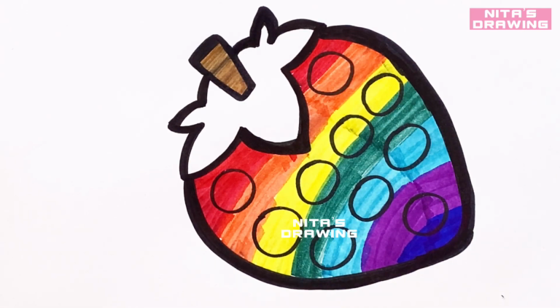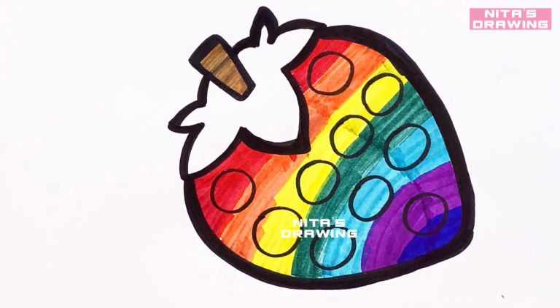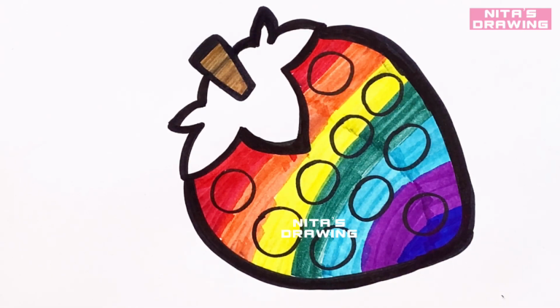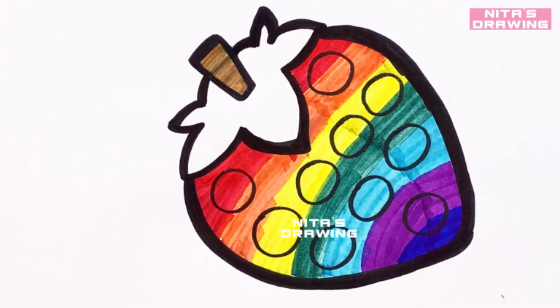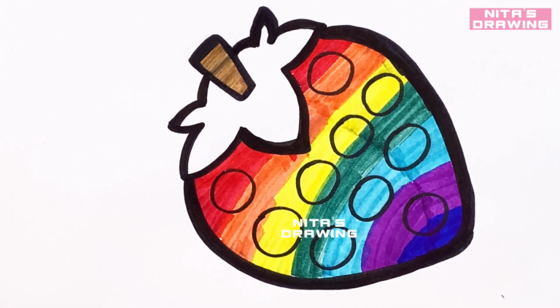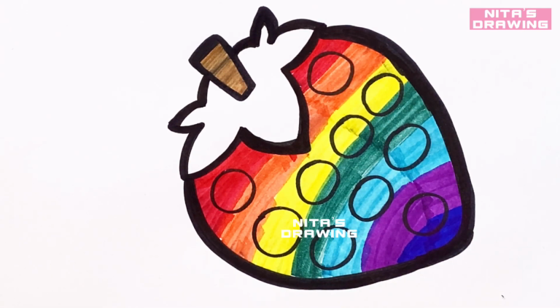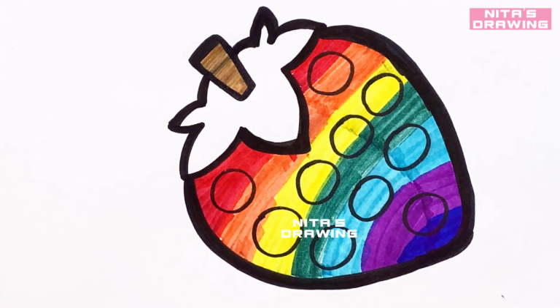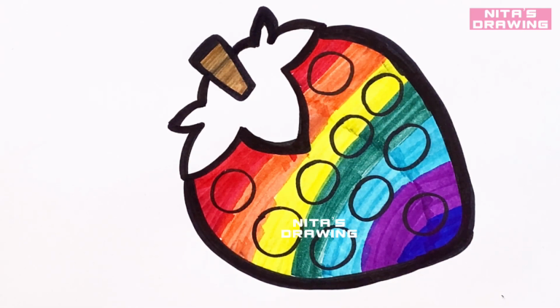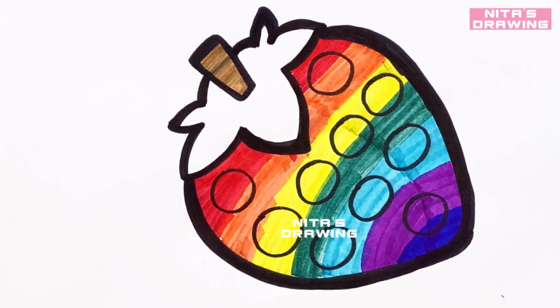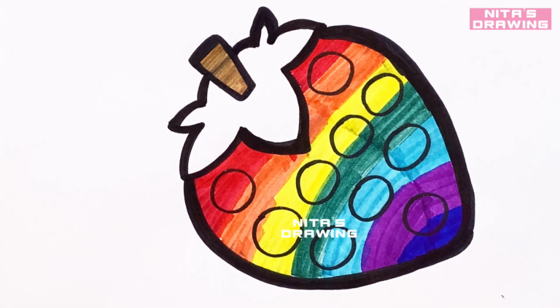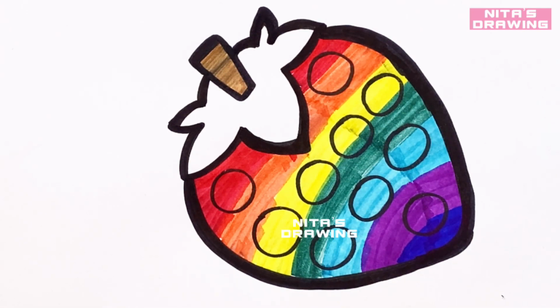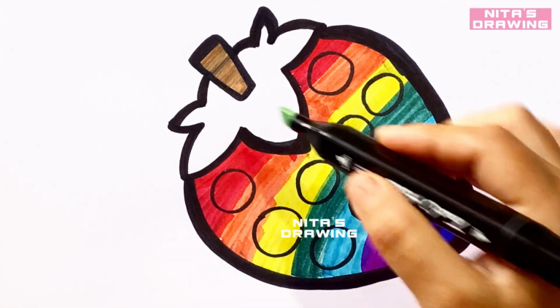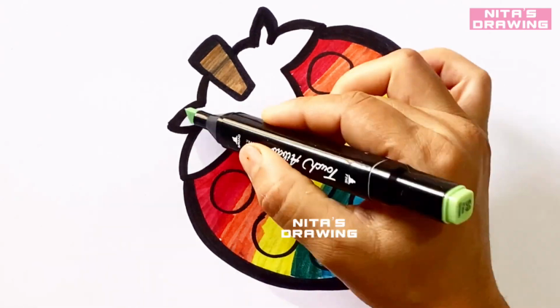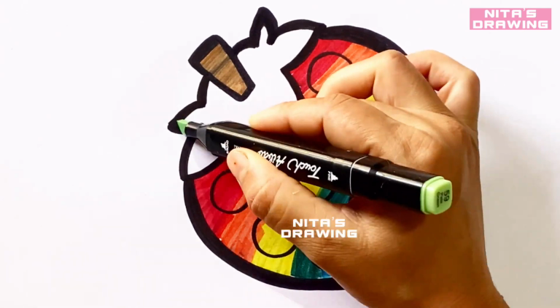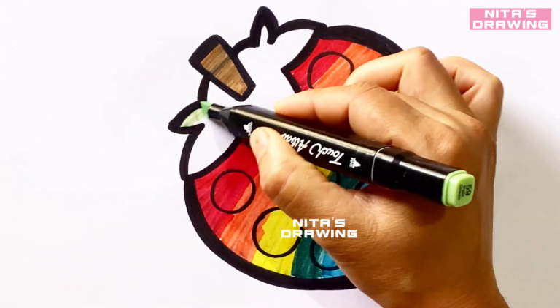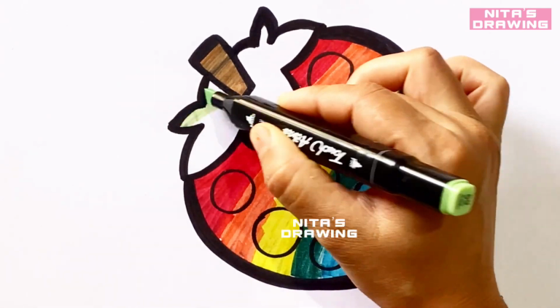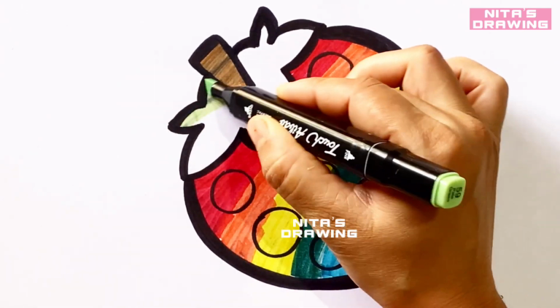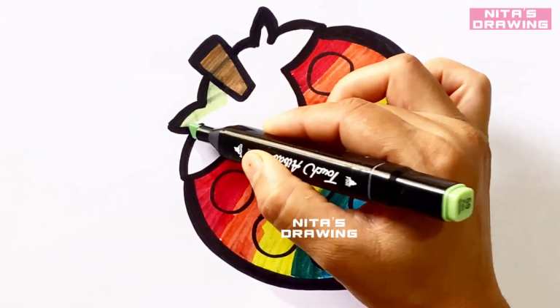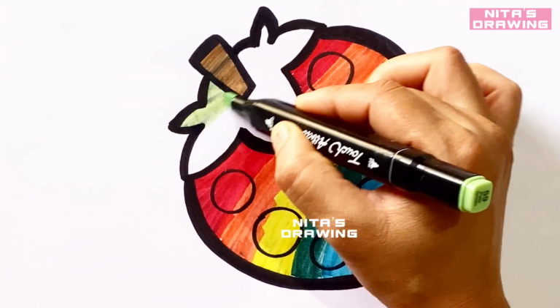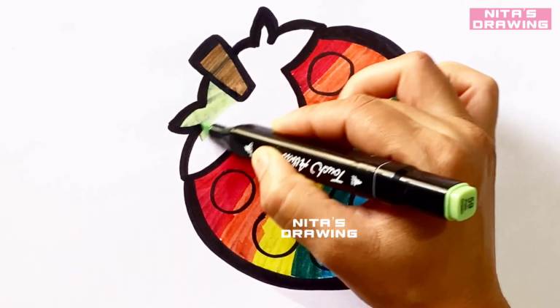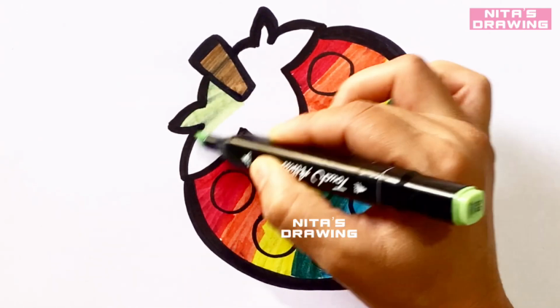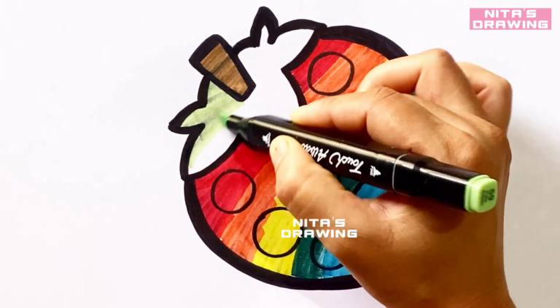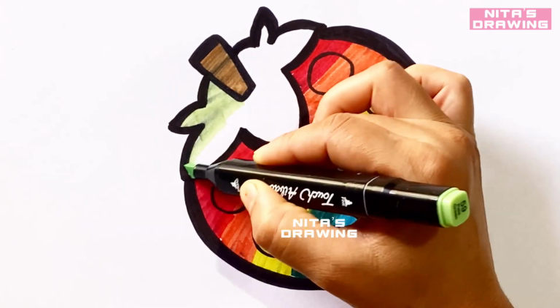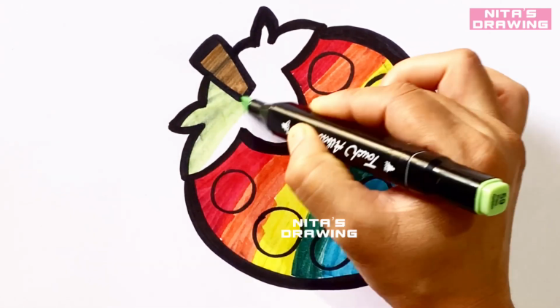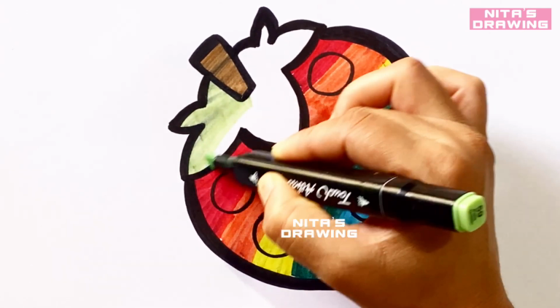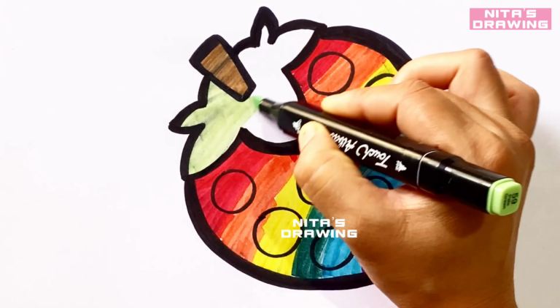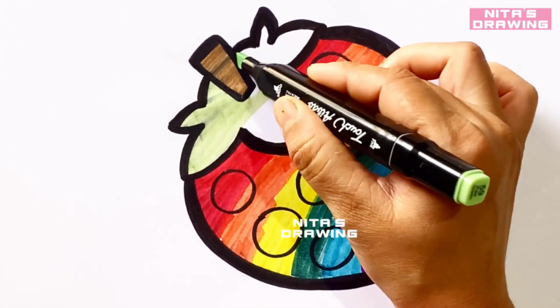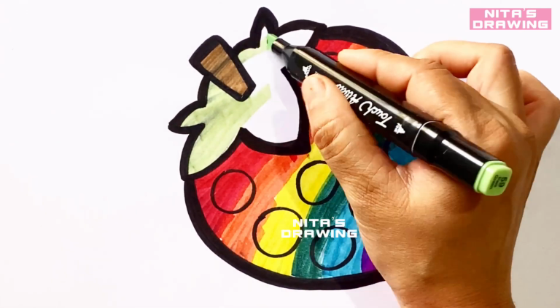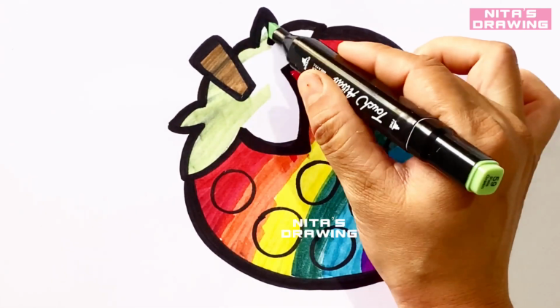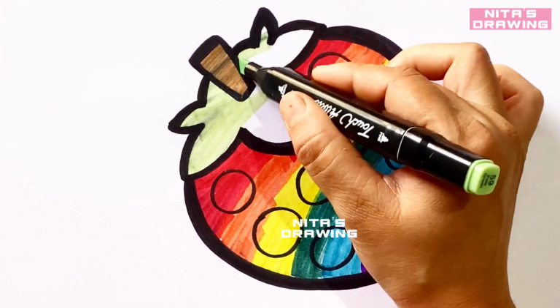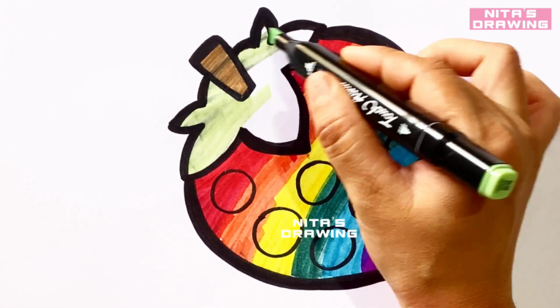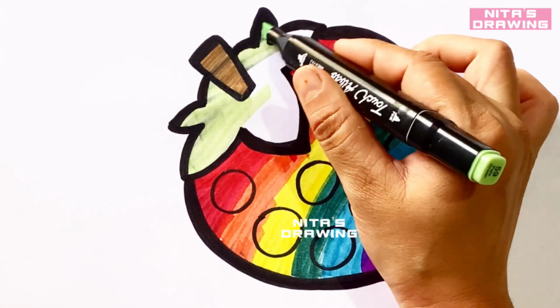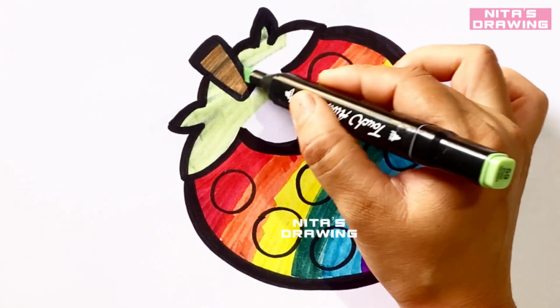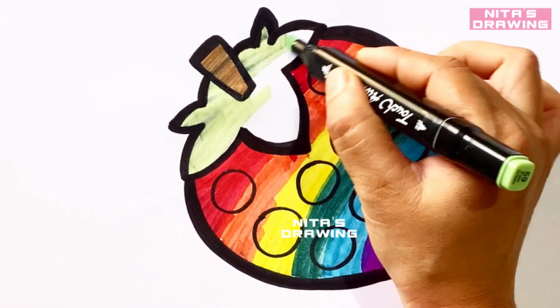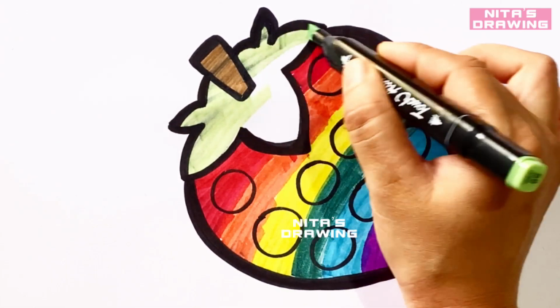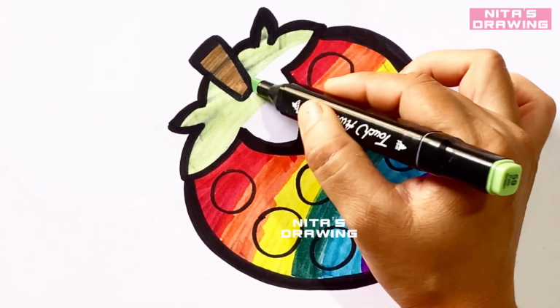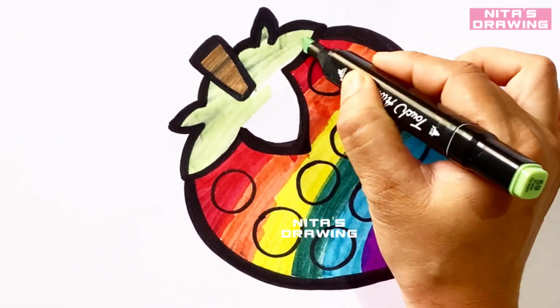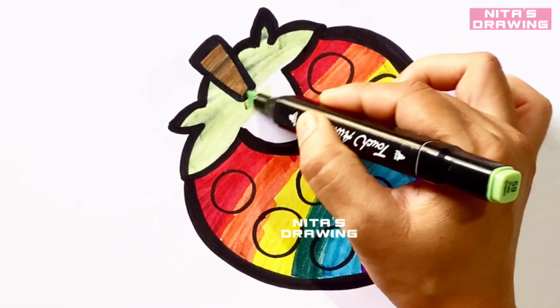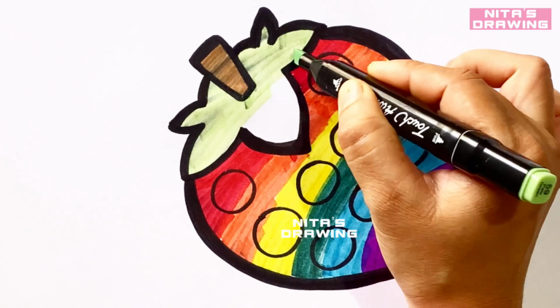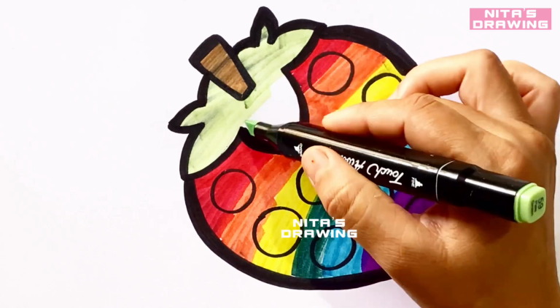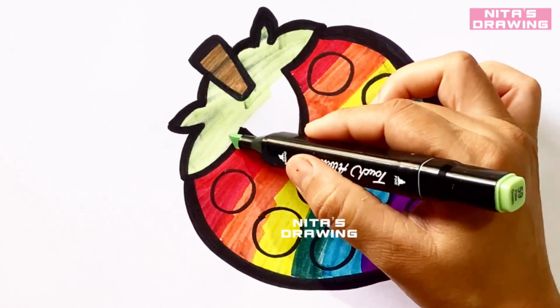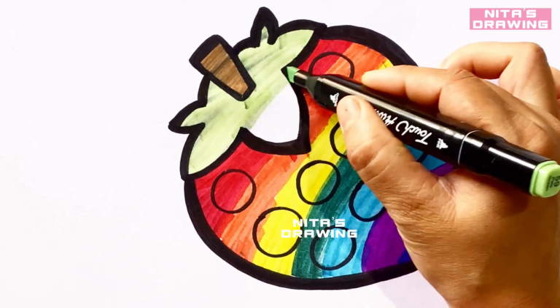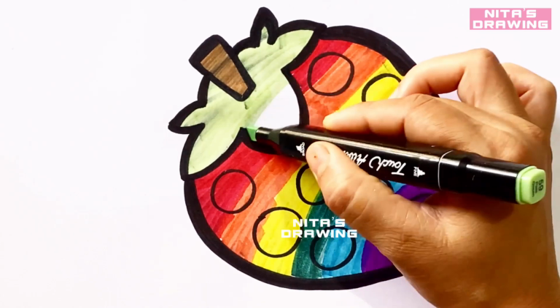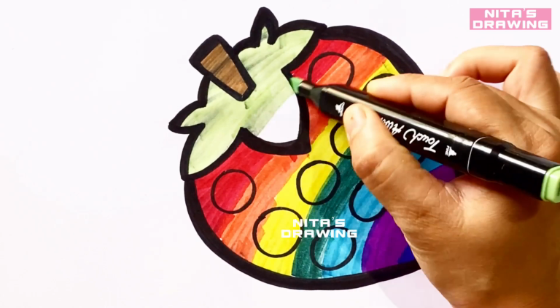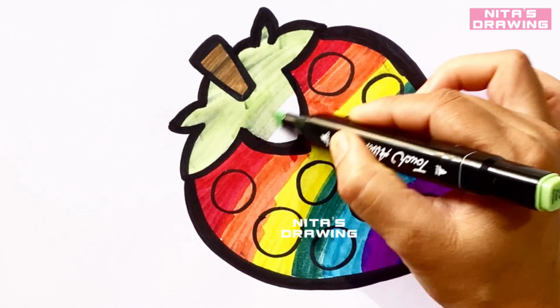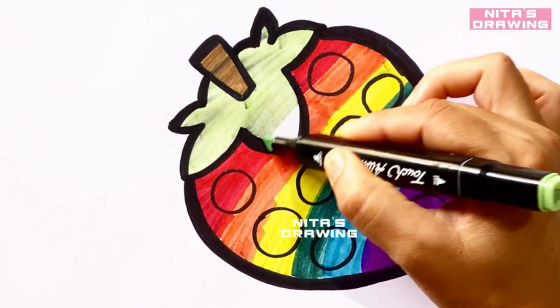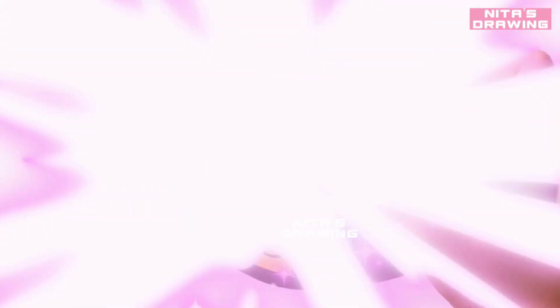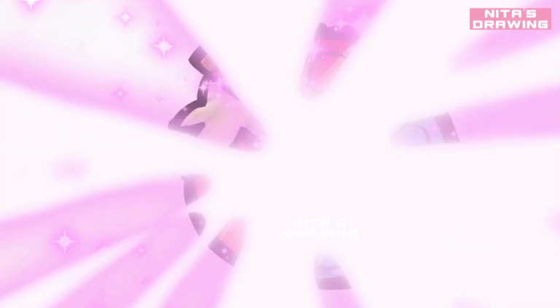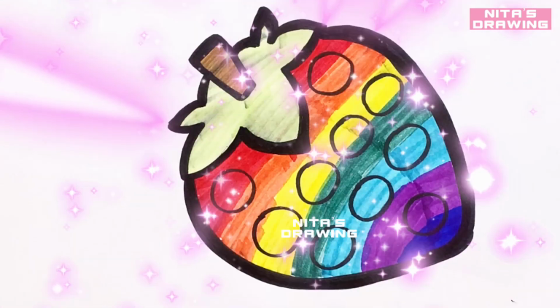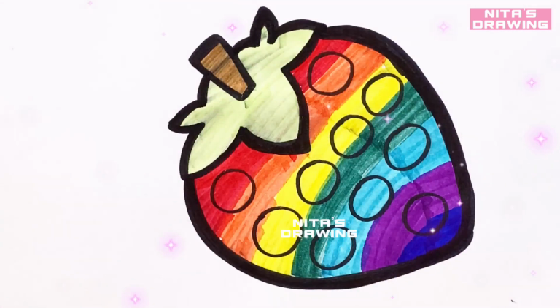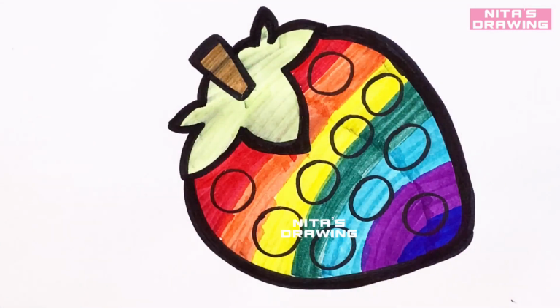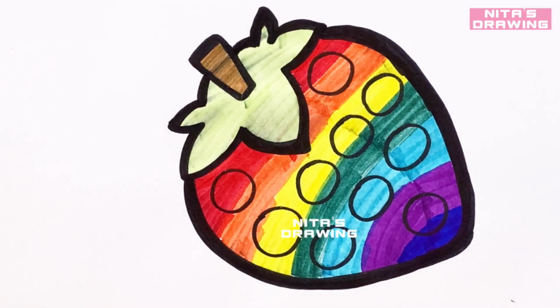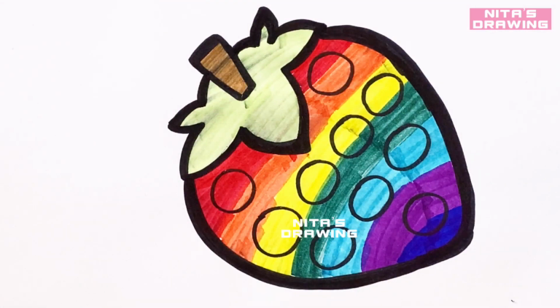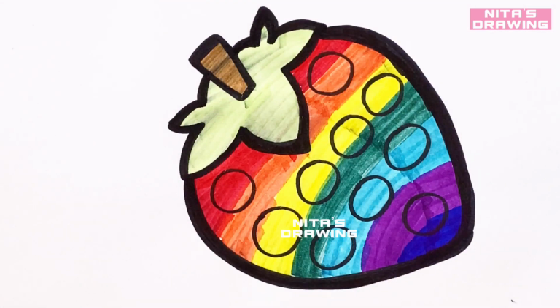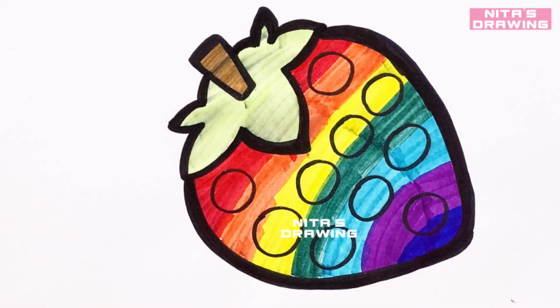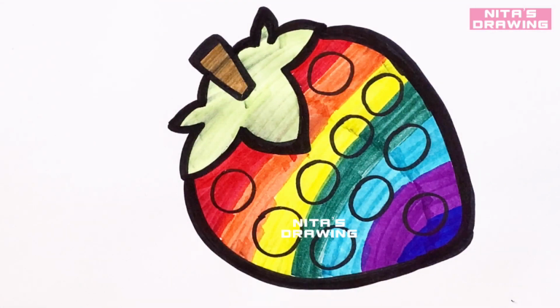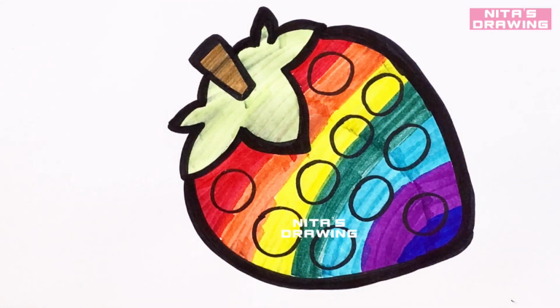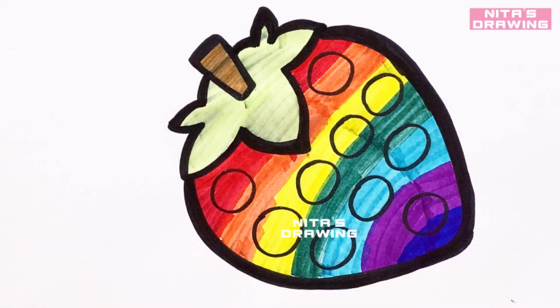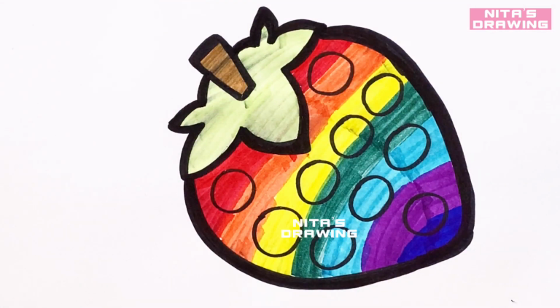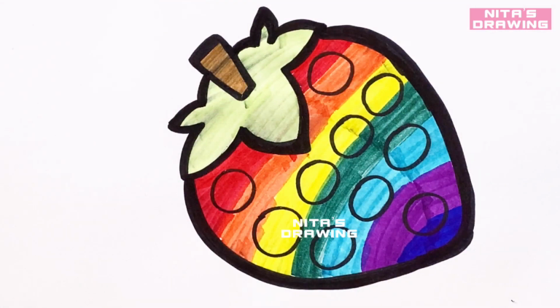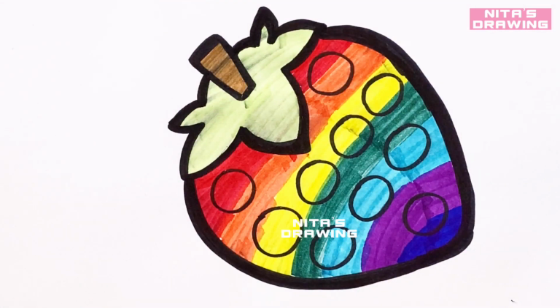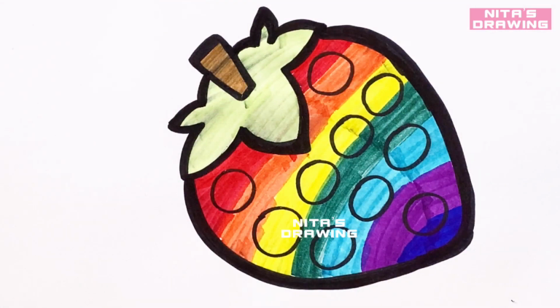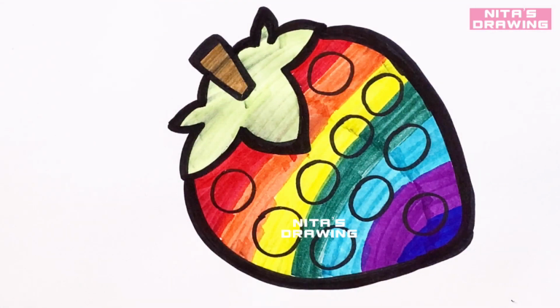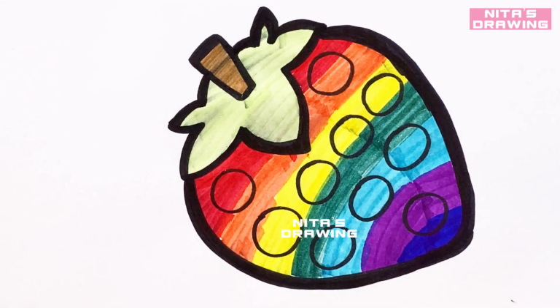A, B, C, D, E, F, G, H, I, J, K, L, M, N, O, P Q,